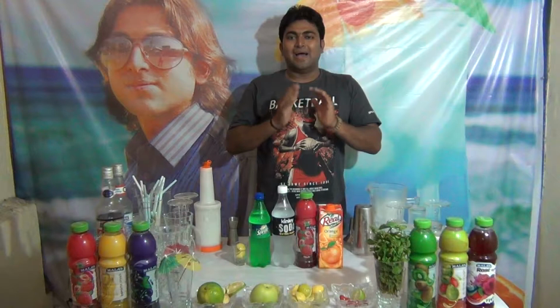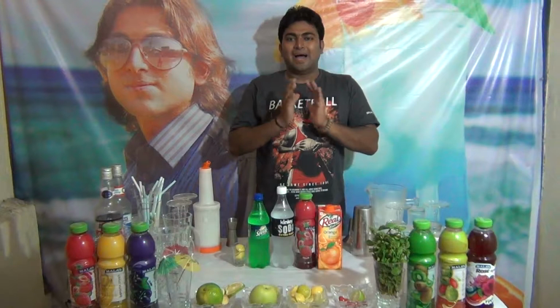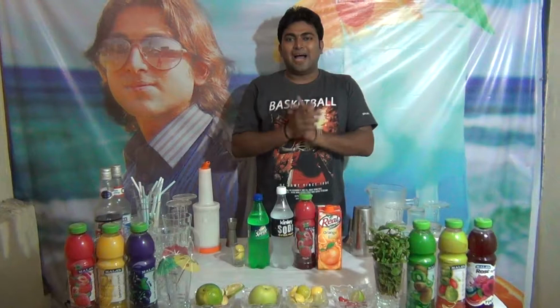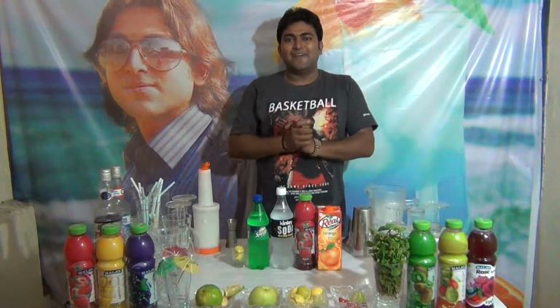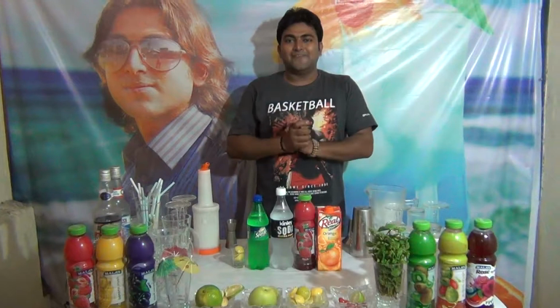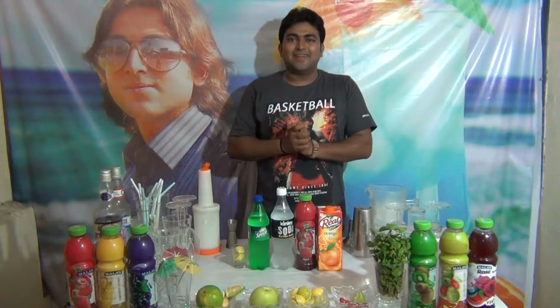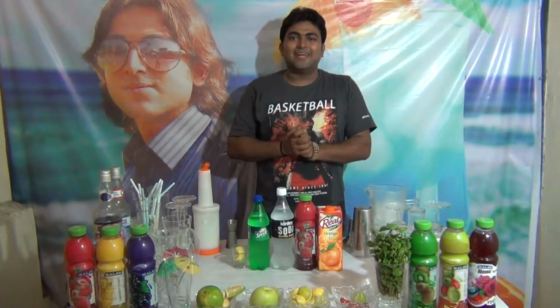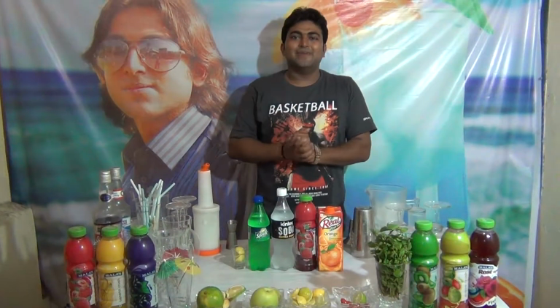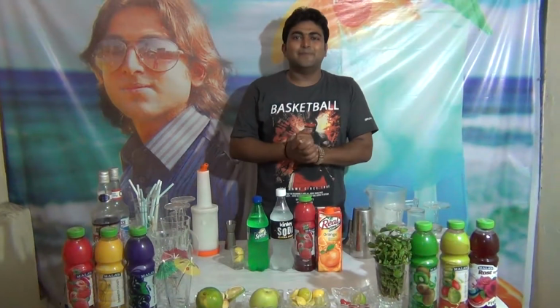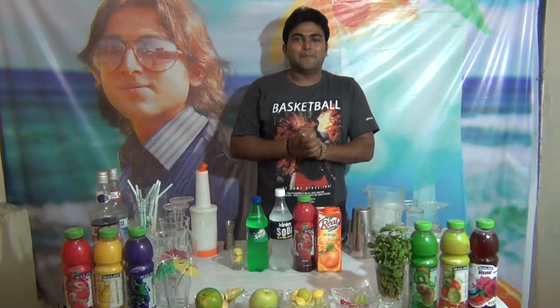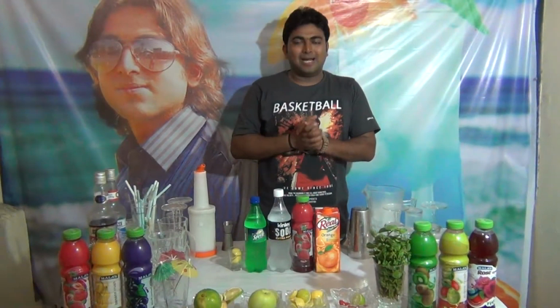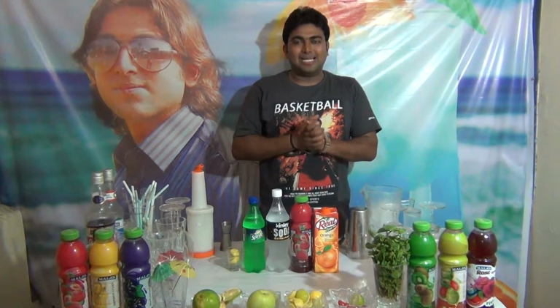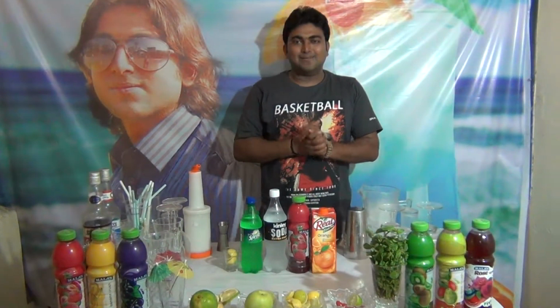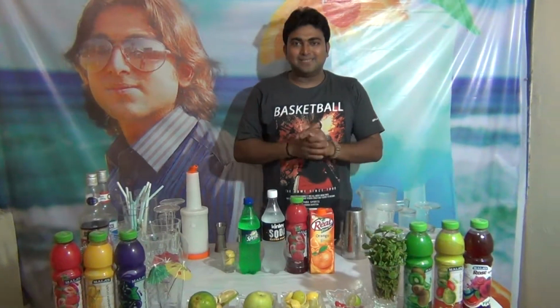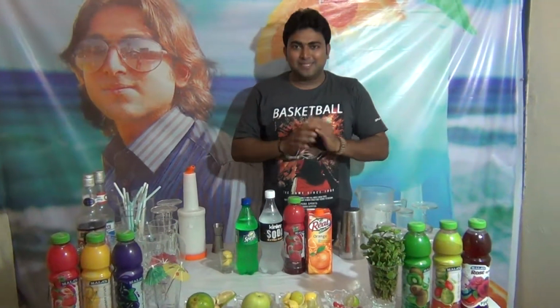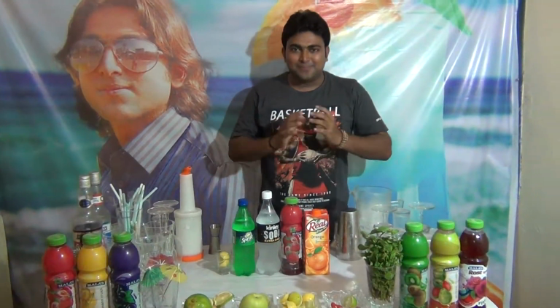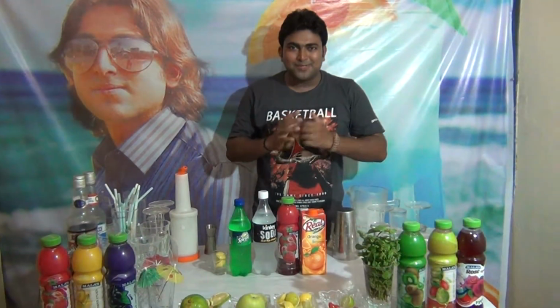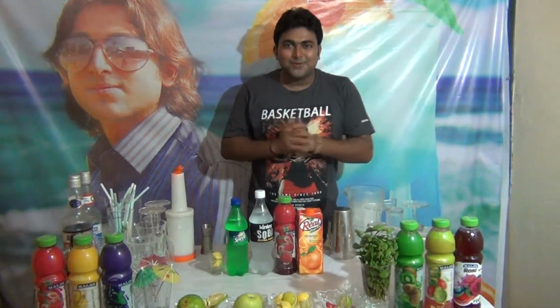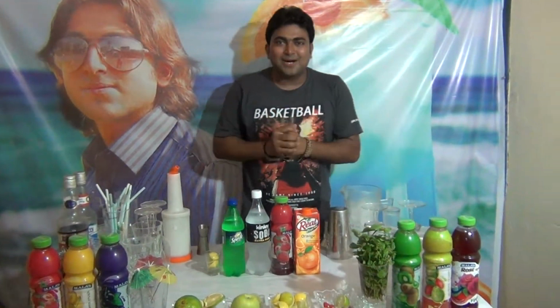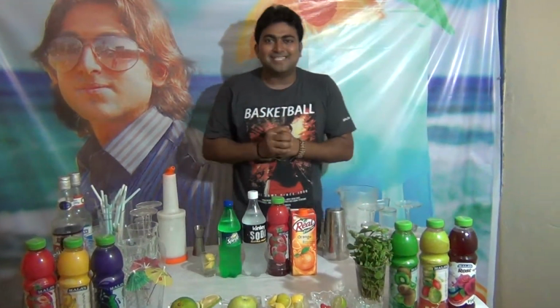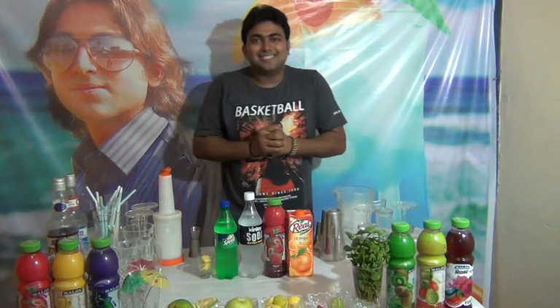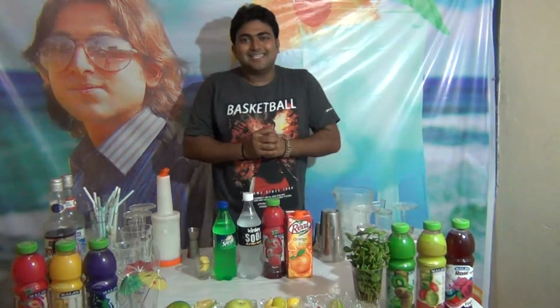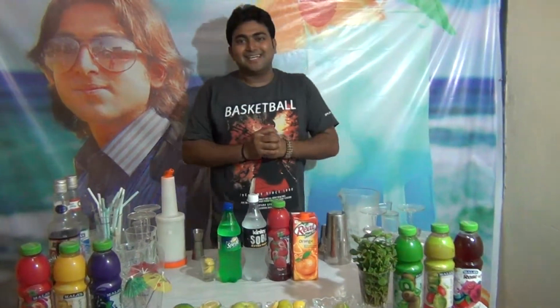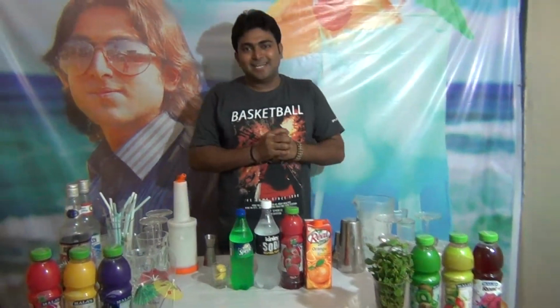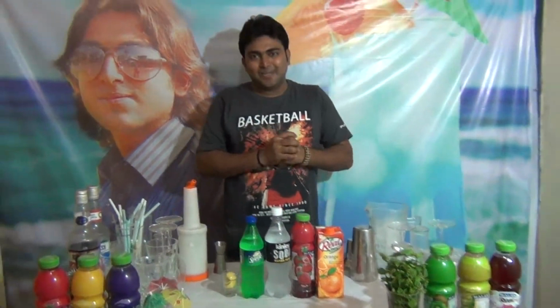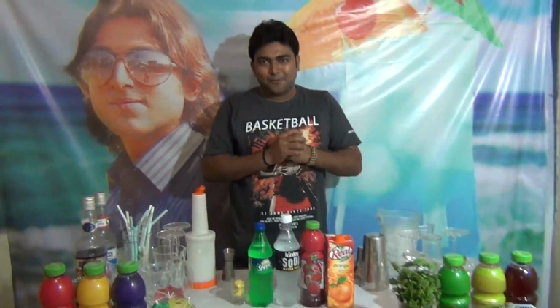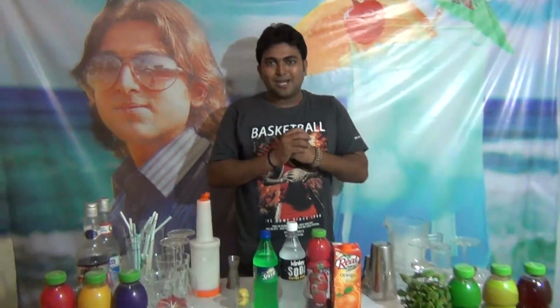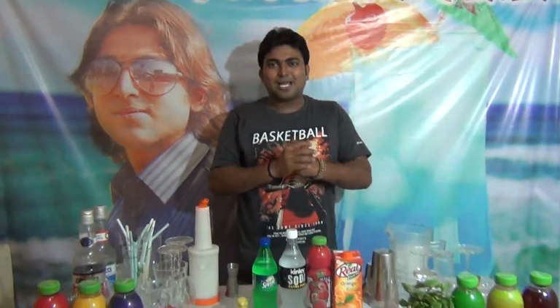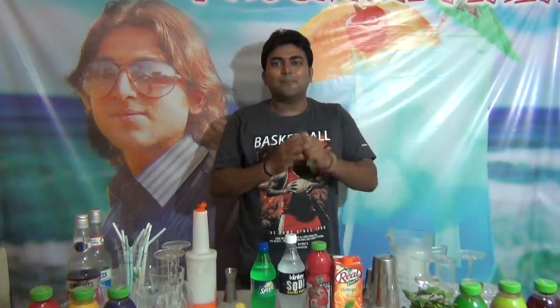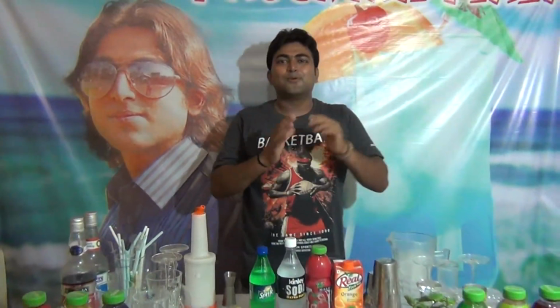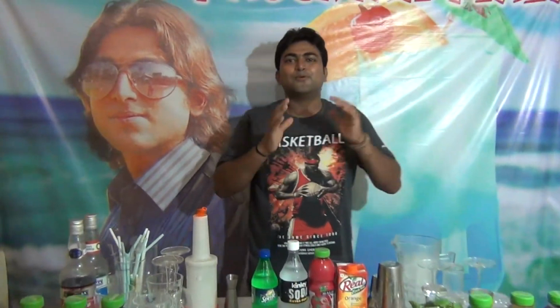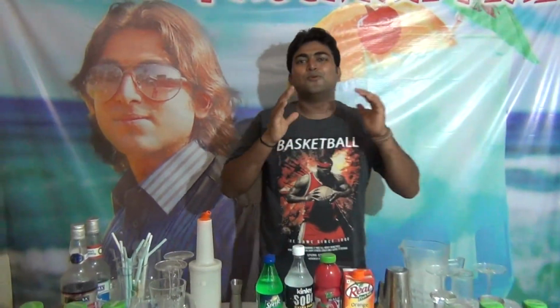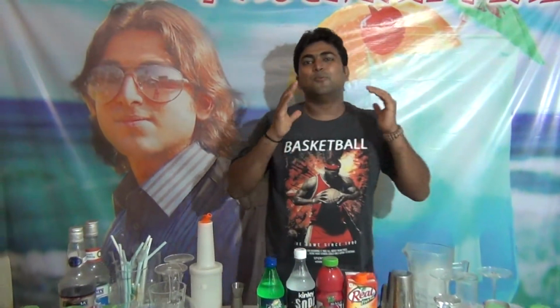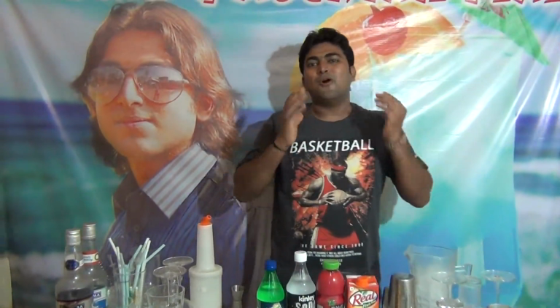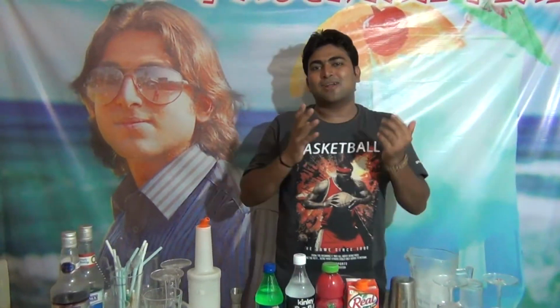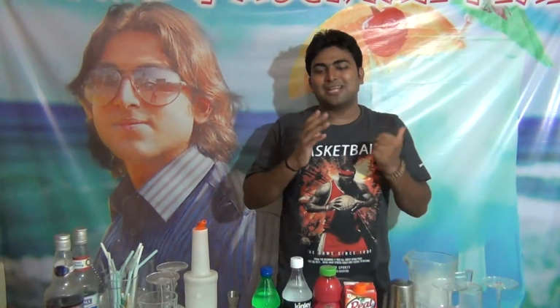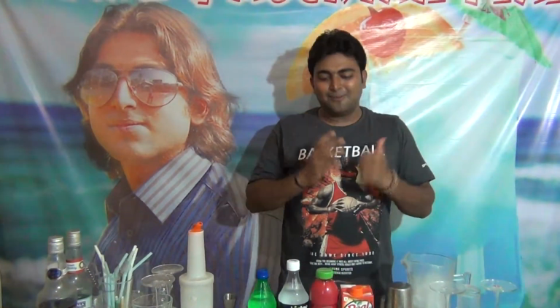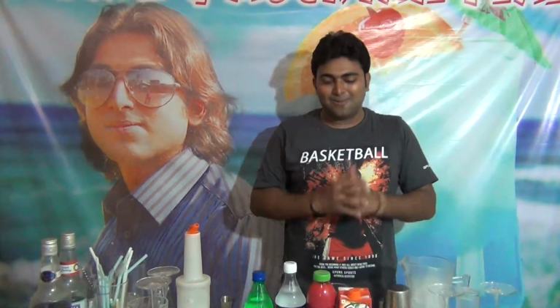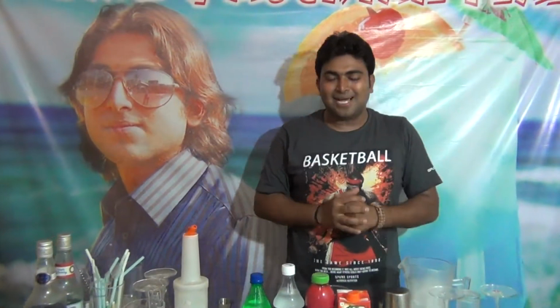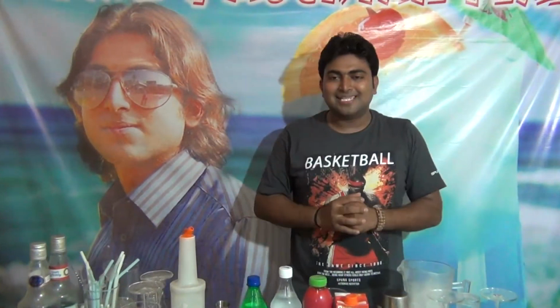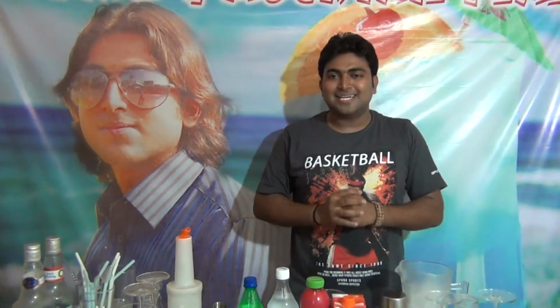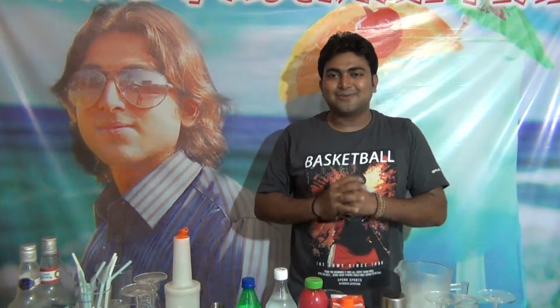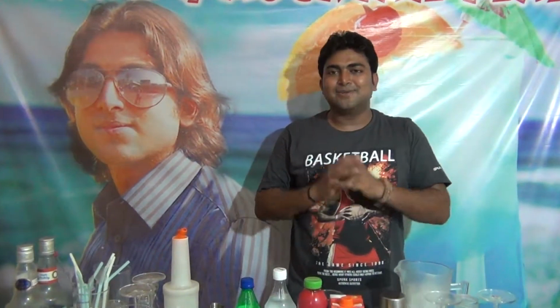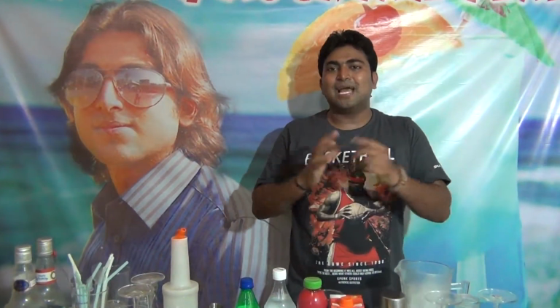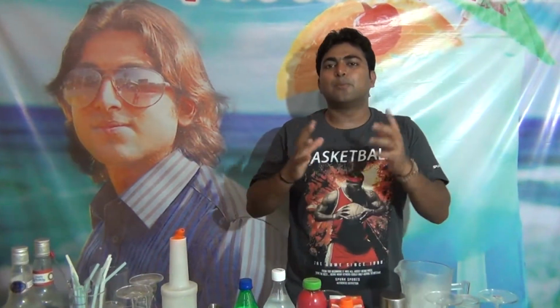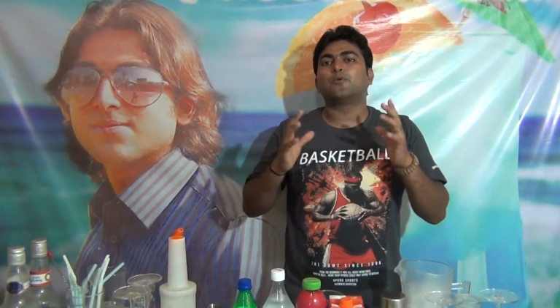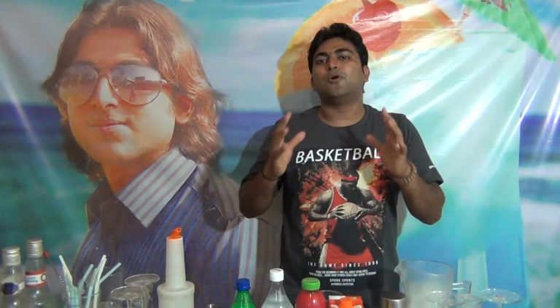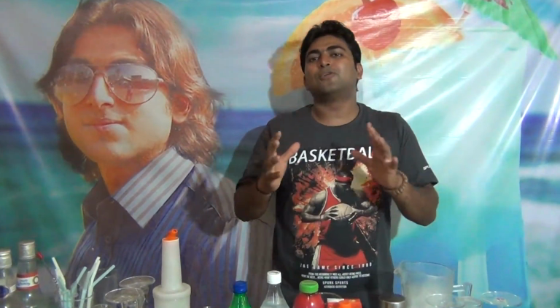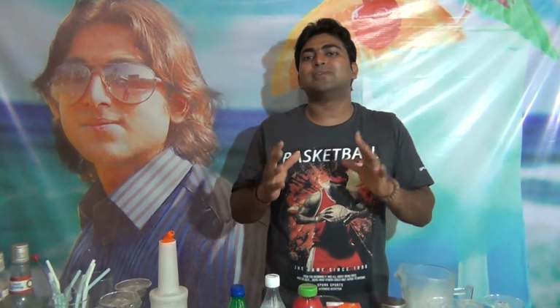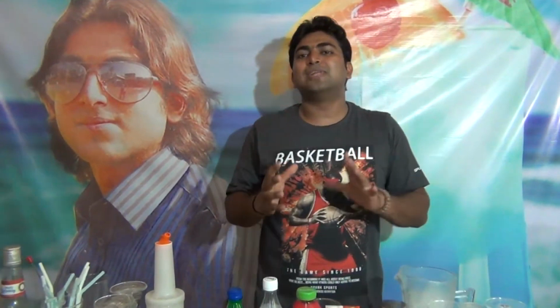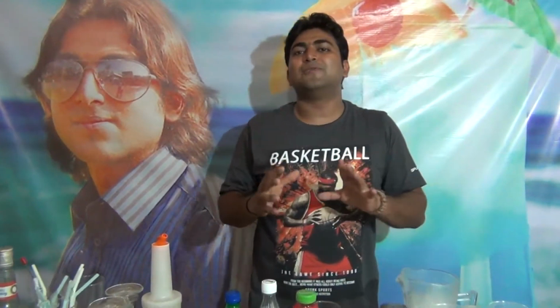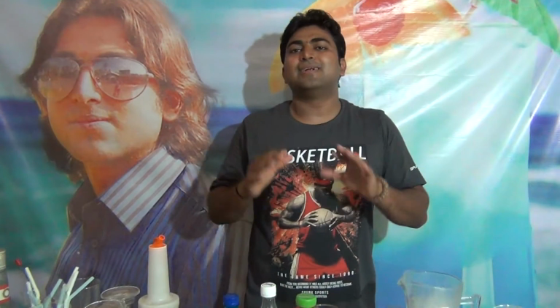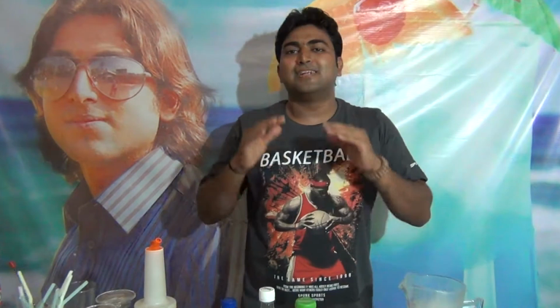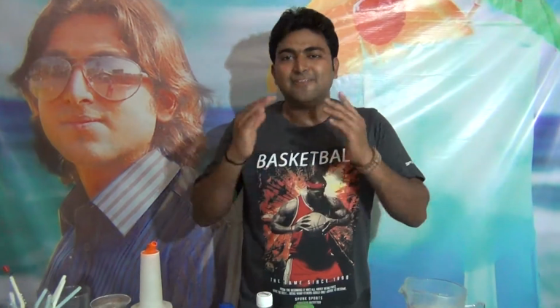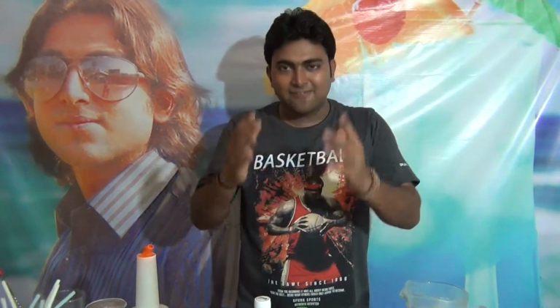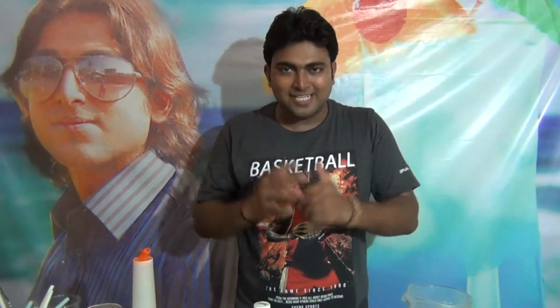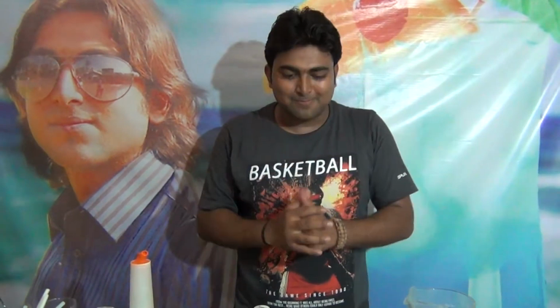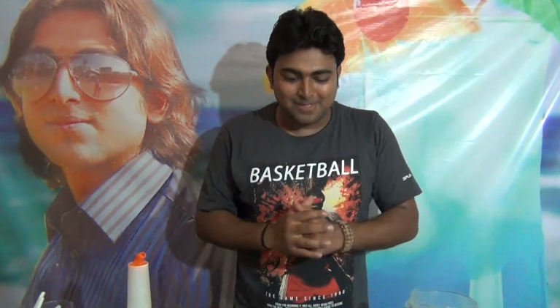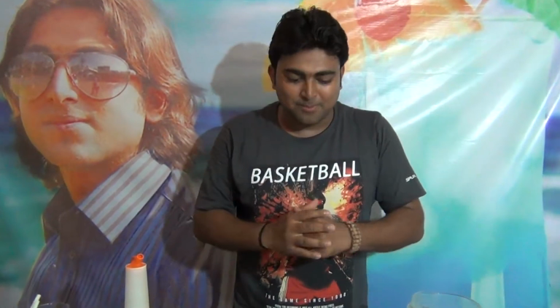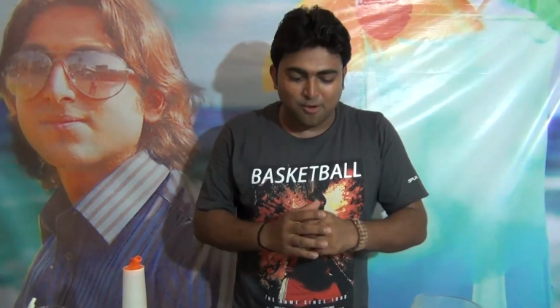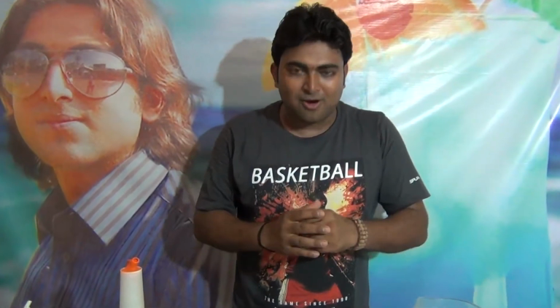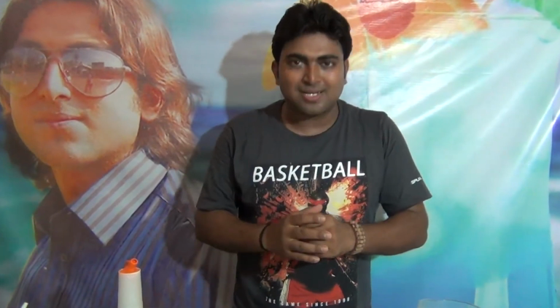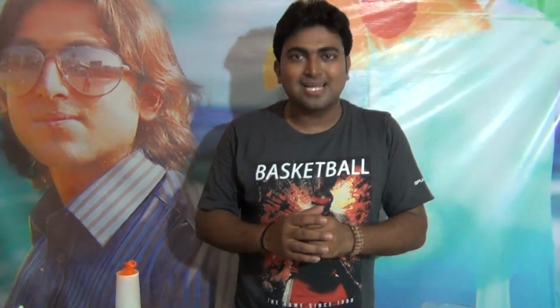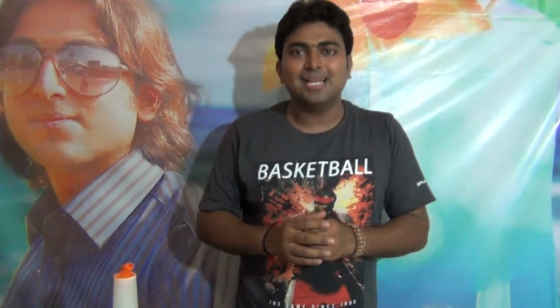Hi friends, my name is Dityan Noachar. Welcome to Mocktail Plaza. Today I am going to tell you about the Refreshed Mocktail Pink Squirrel.